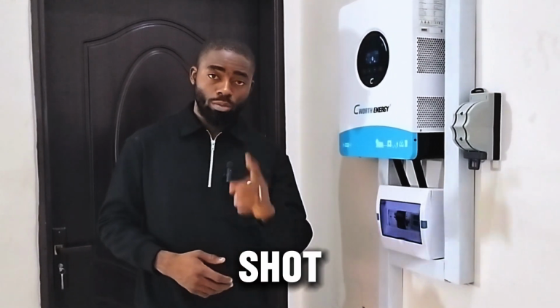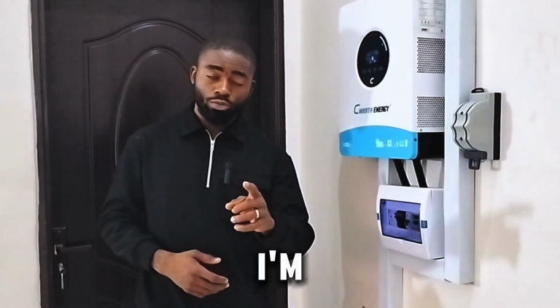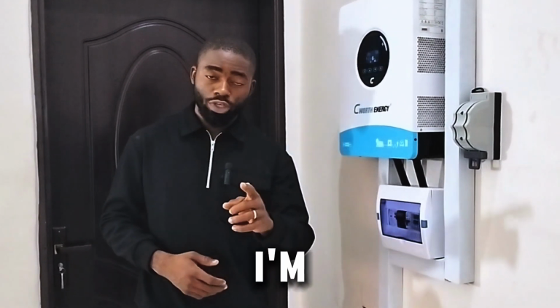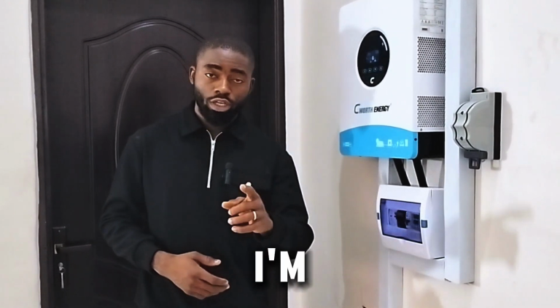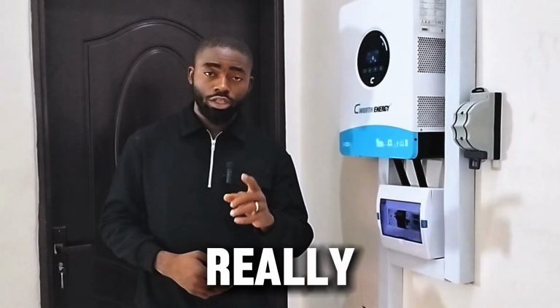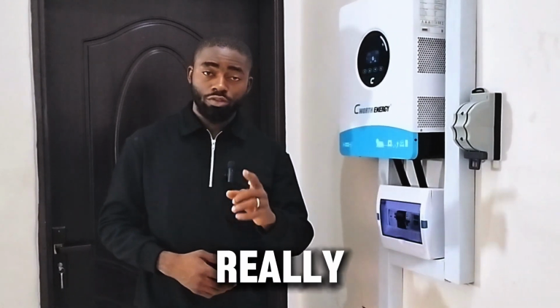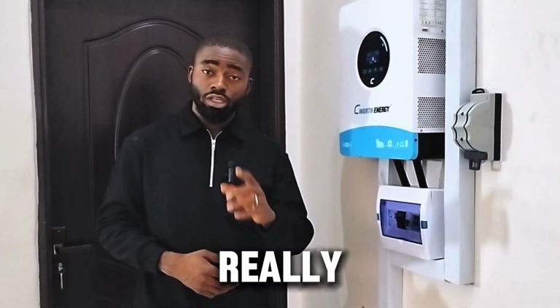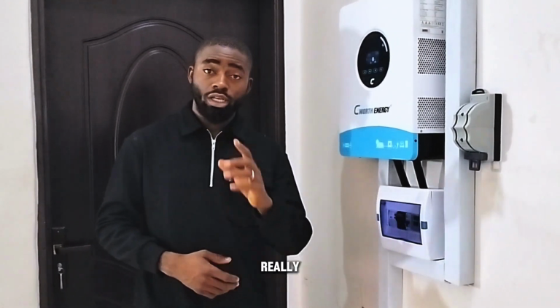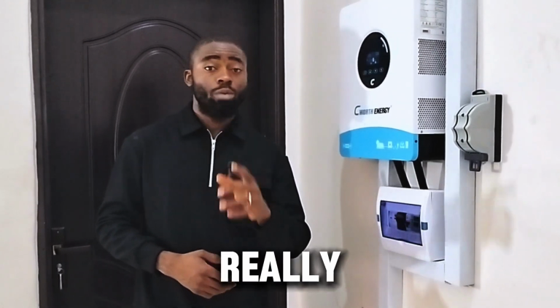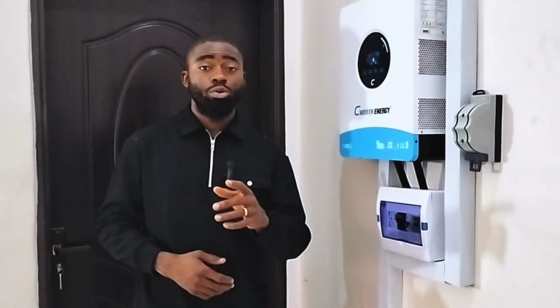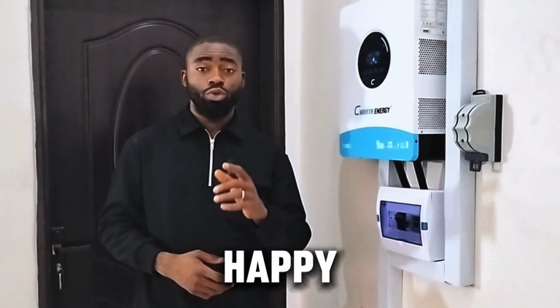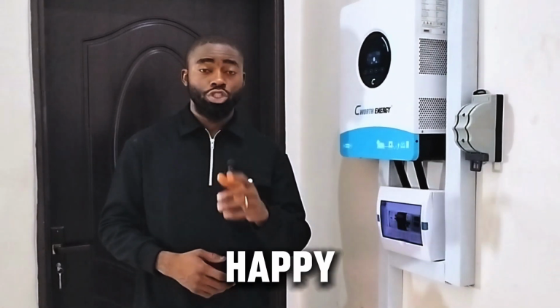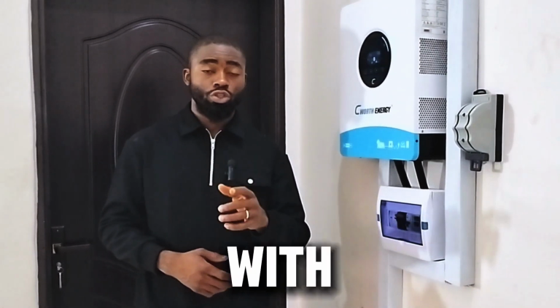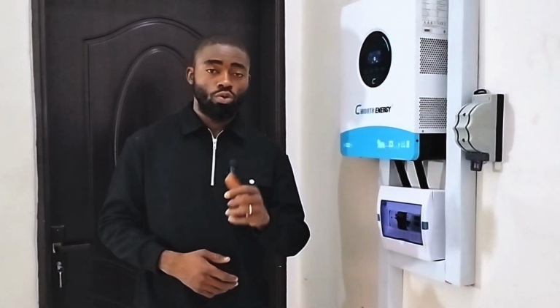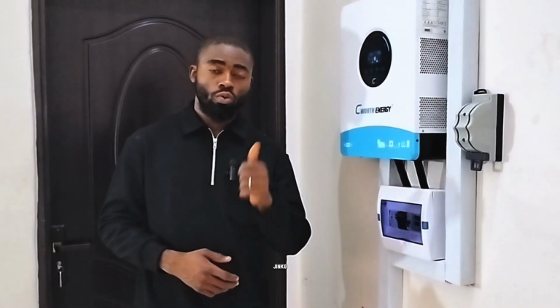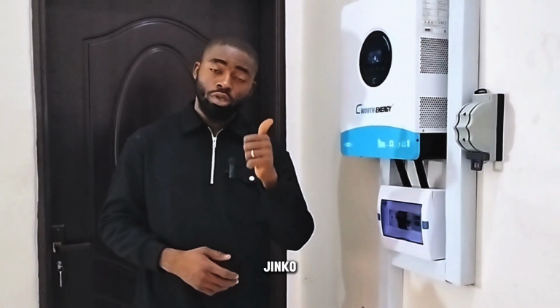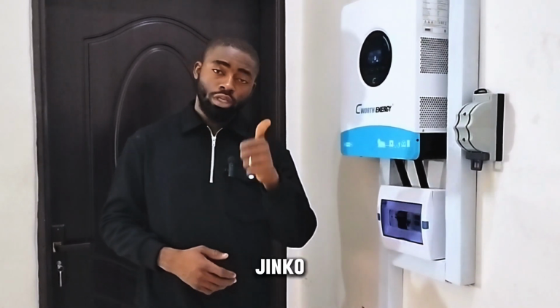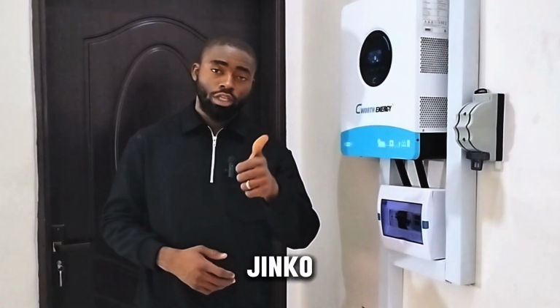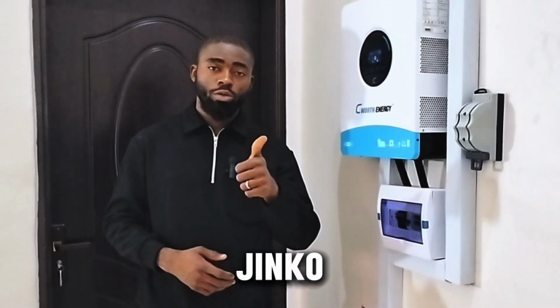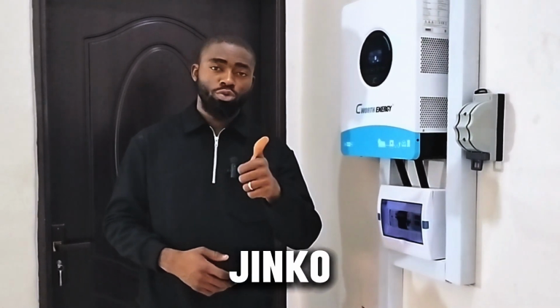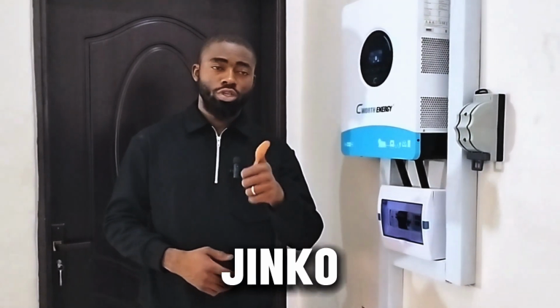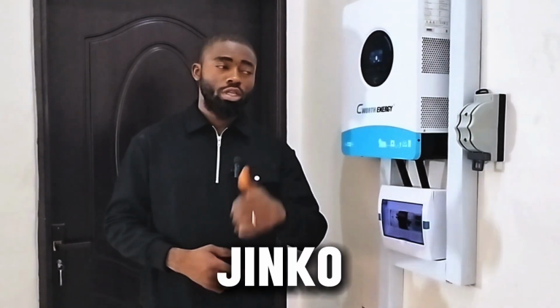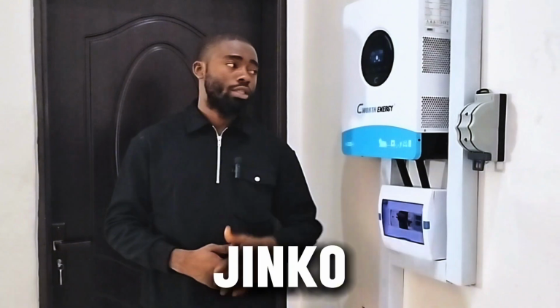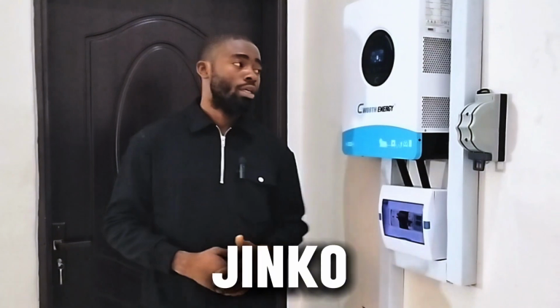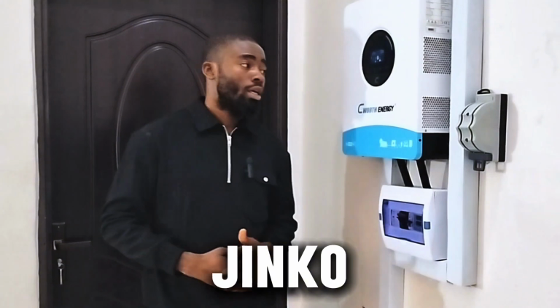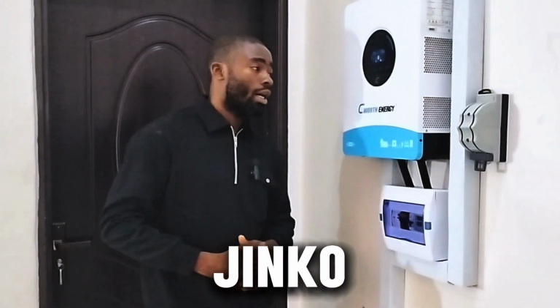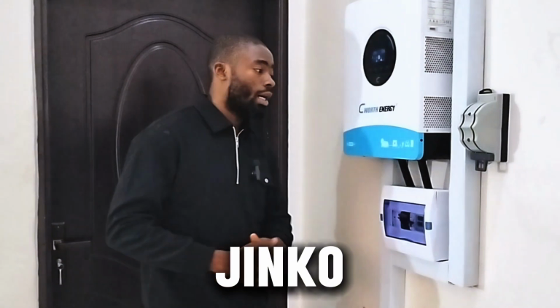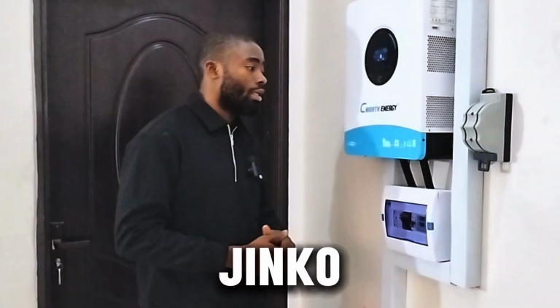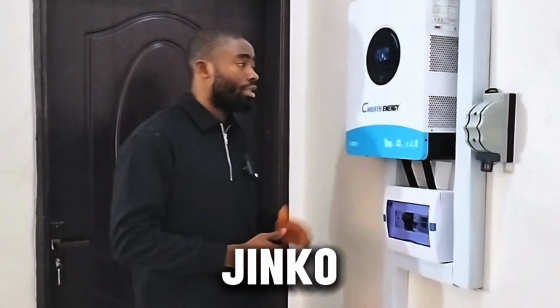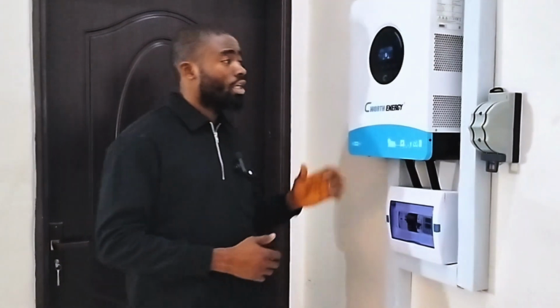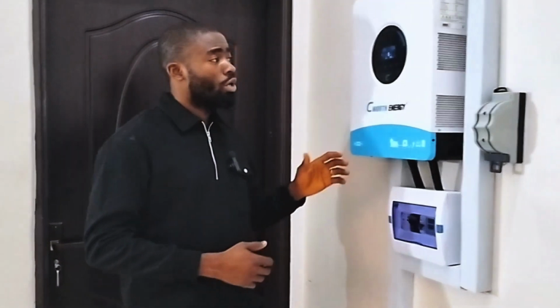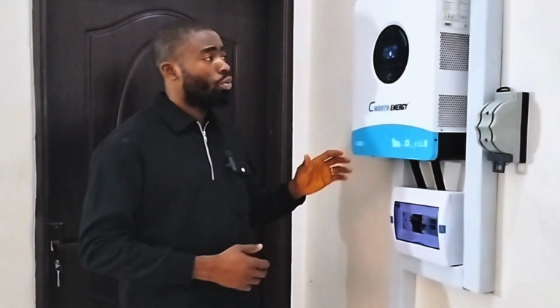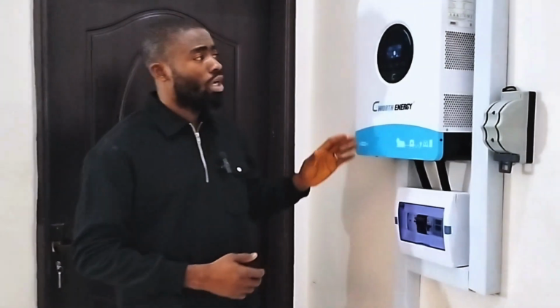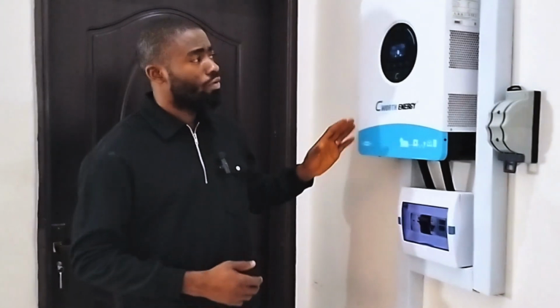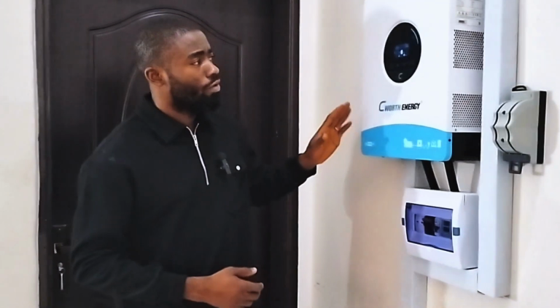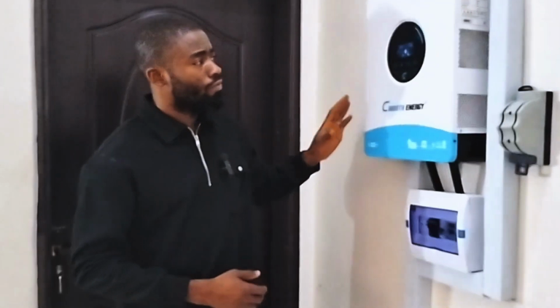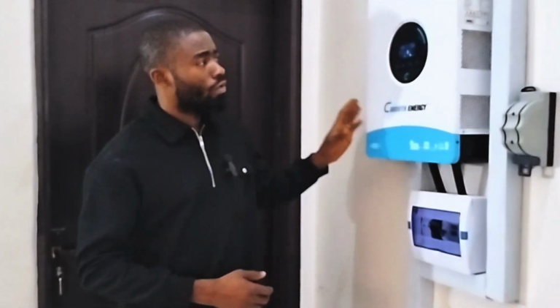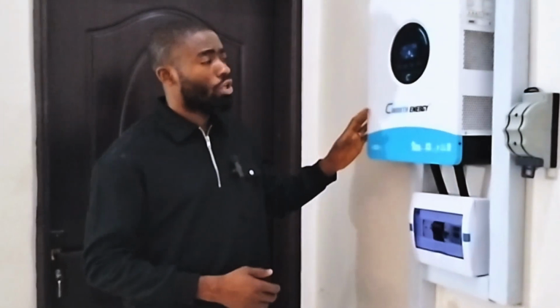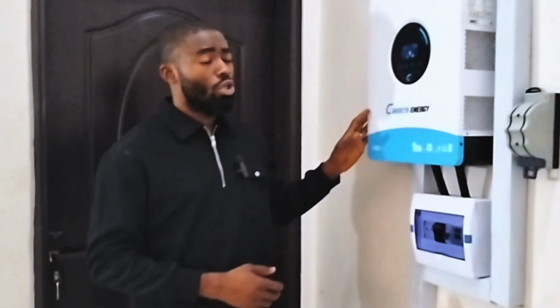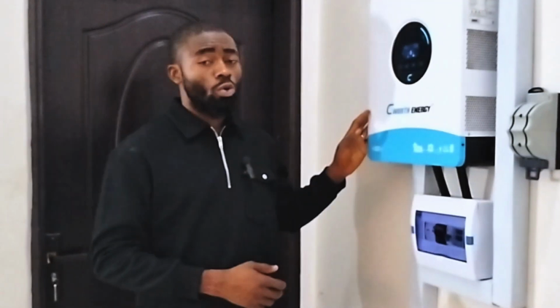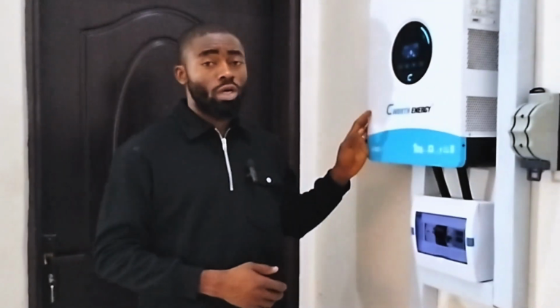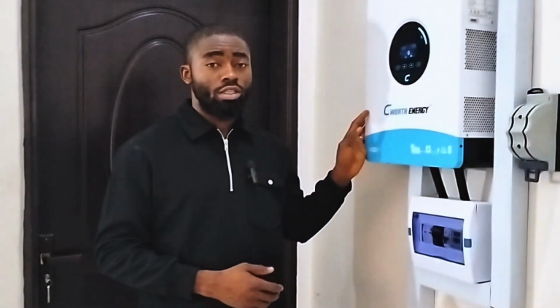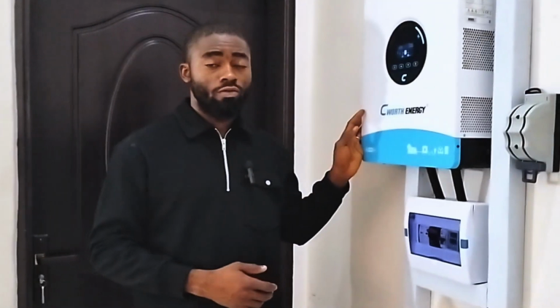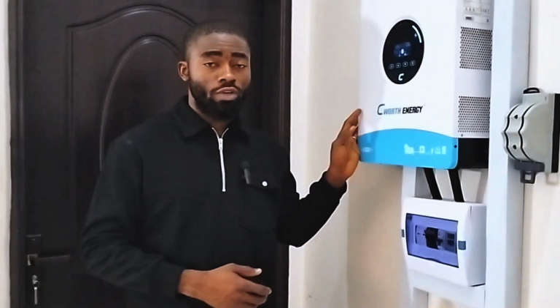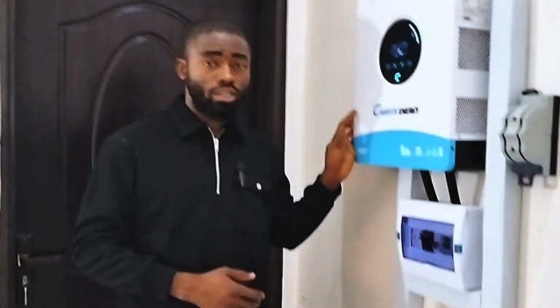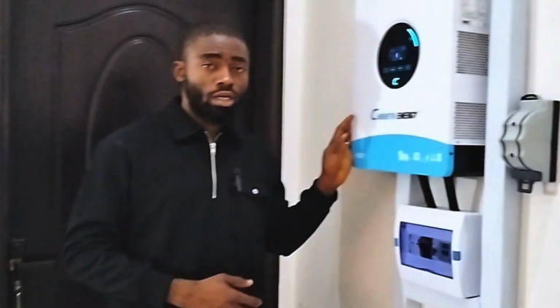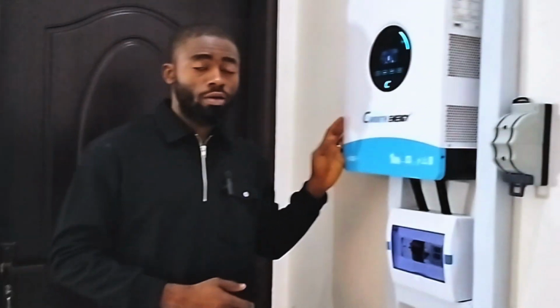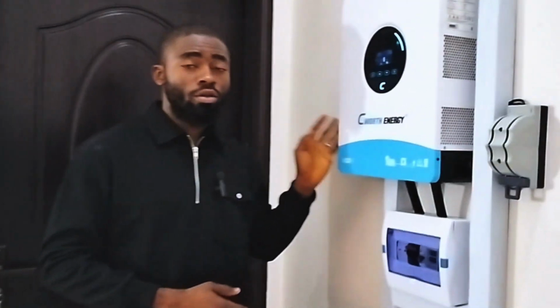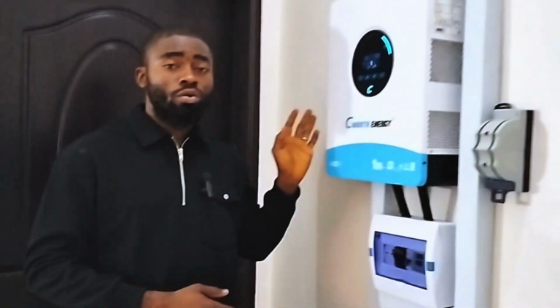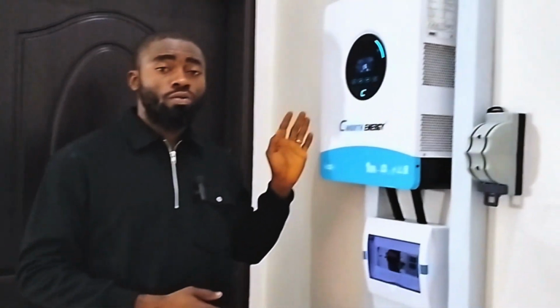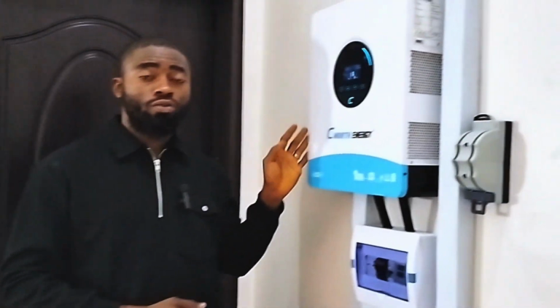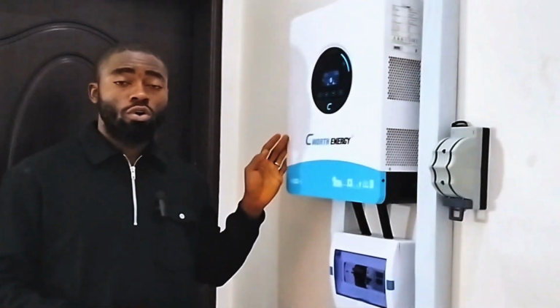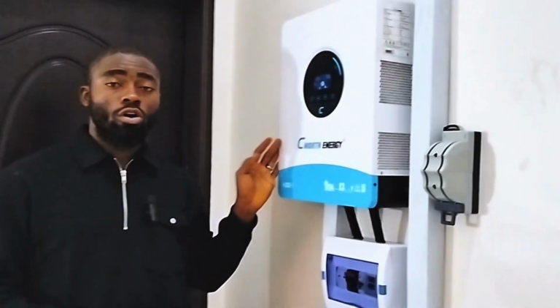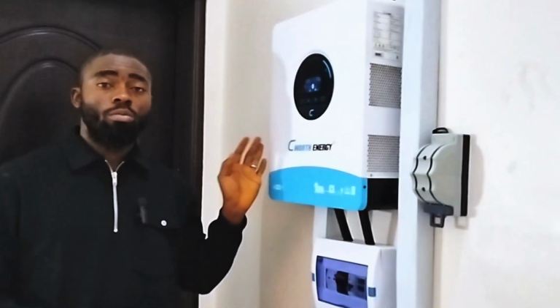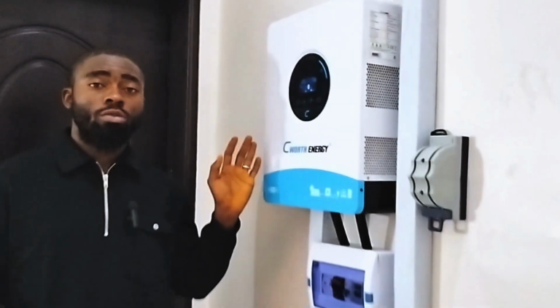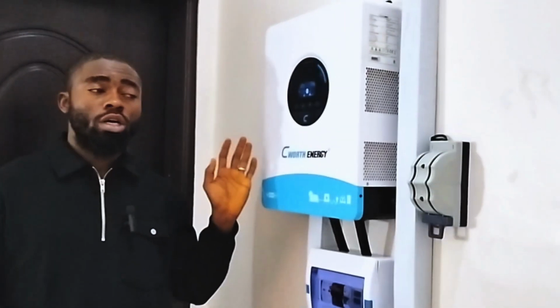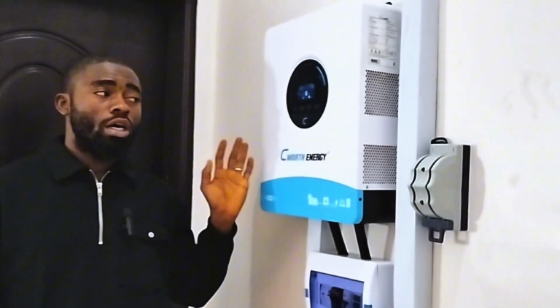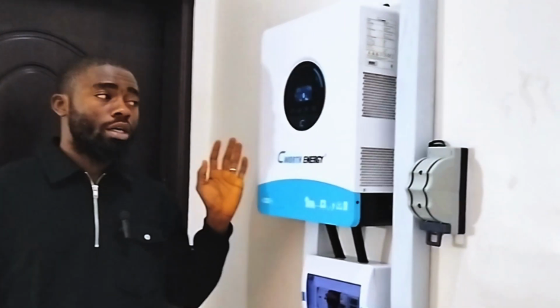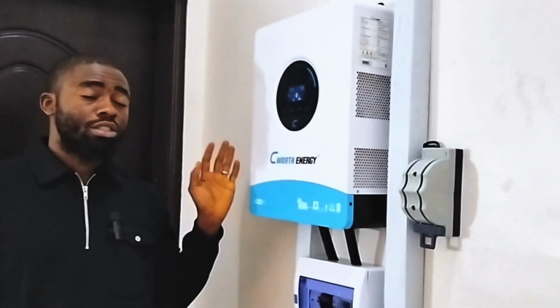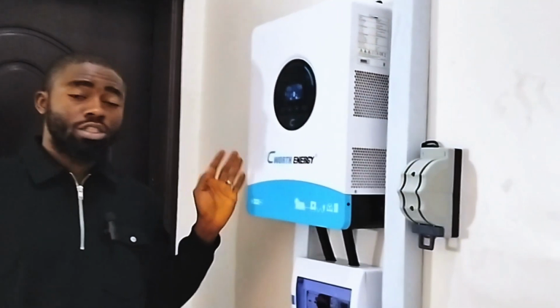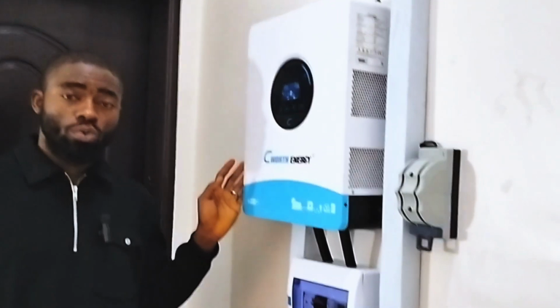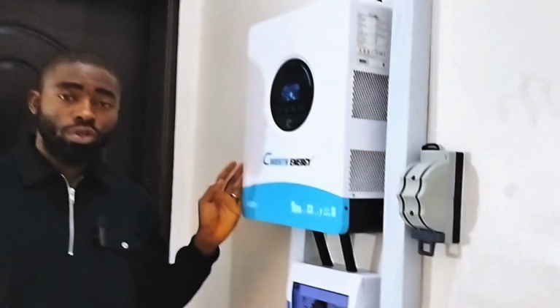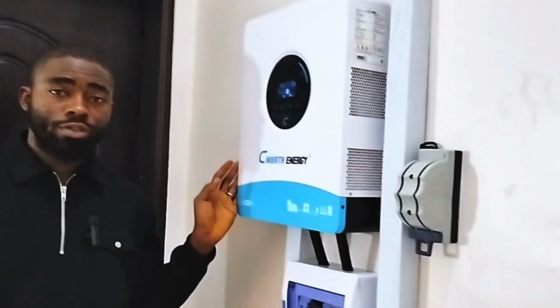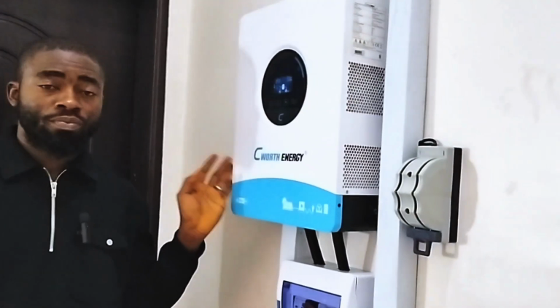So I'm really, really happy with Jinko — keep doing that. And here we have a 4-kilowatt inverter from Seawatt.